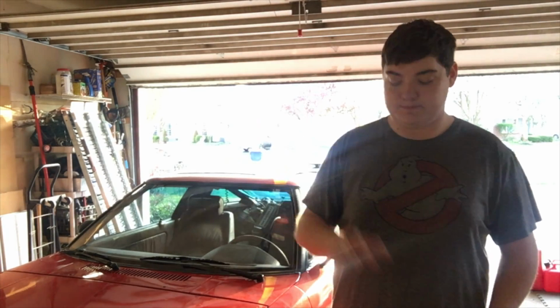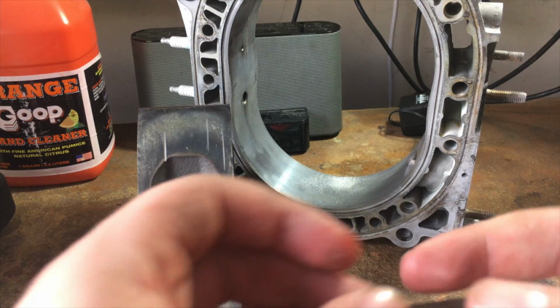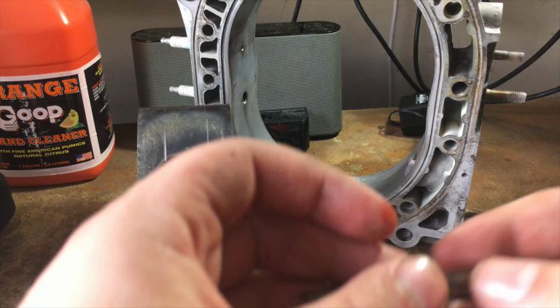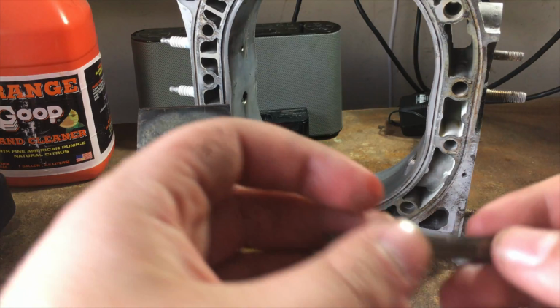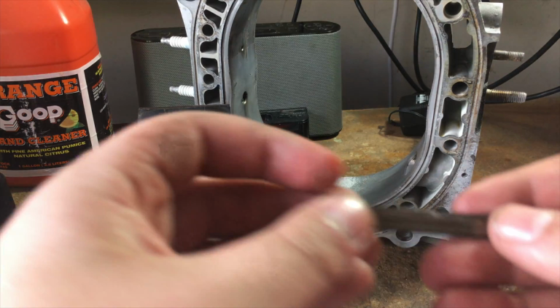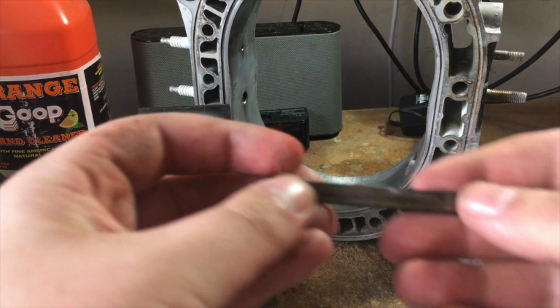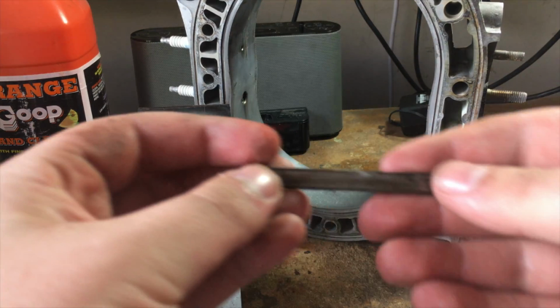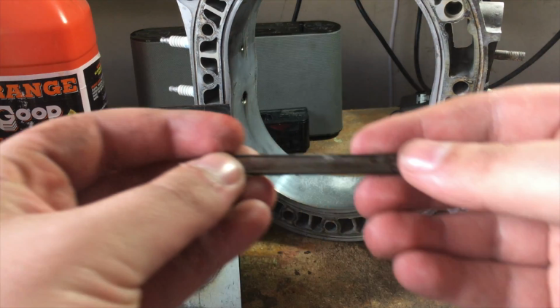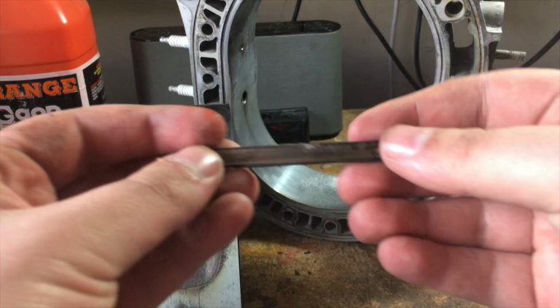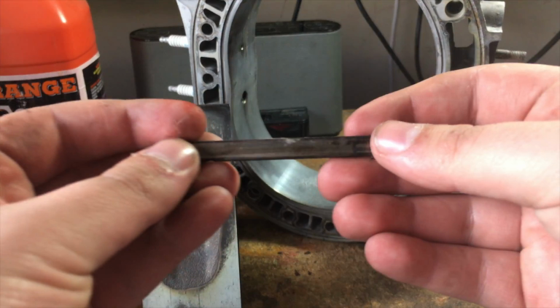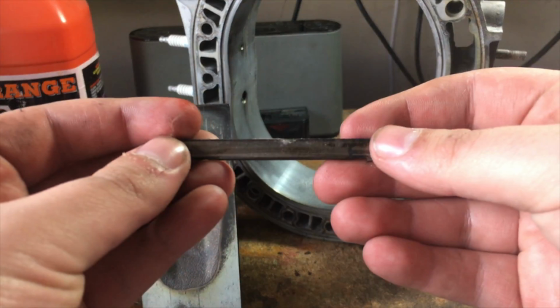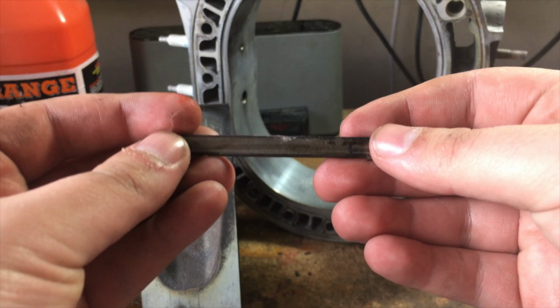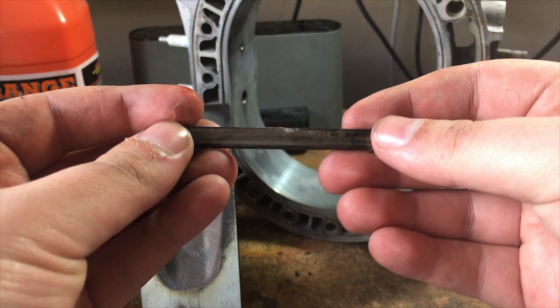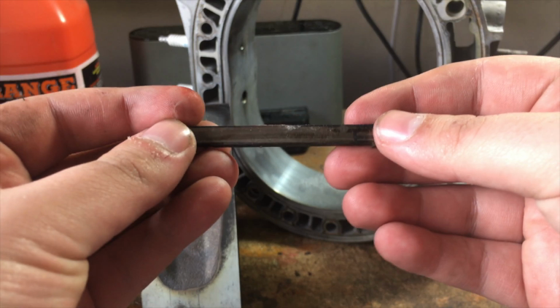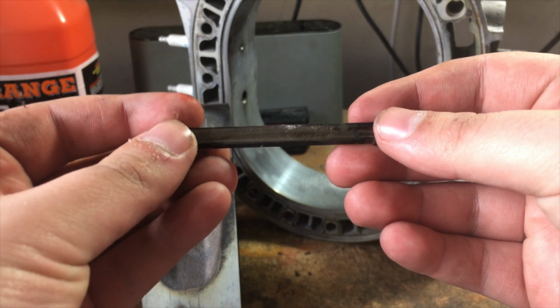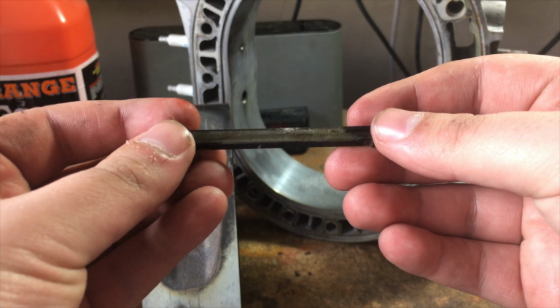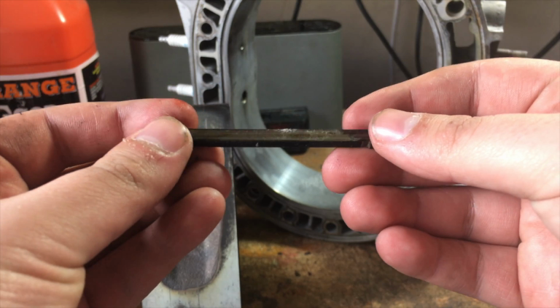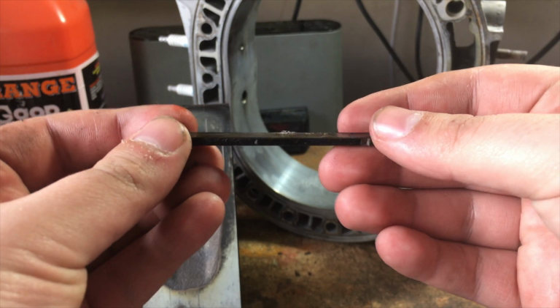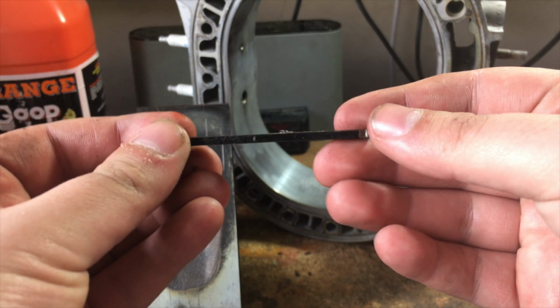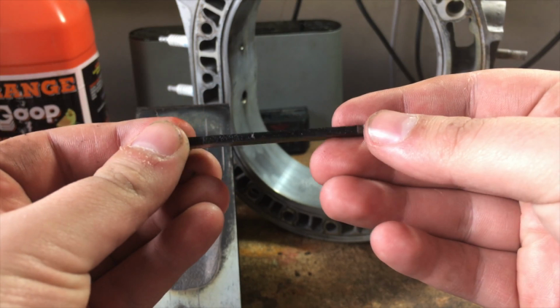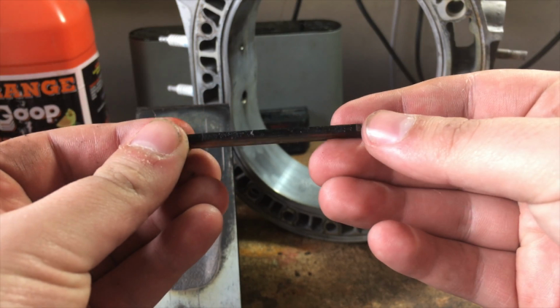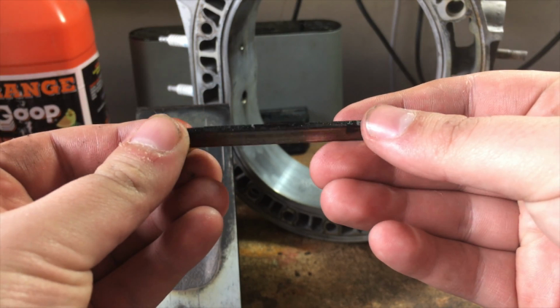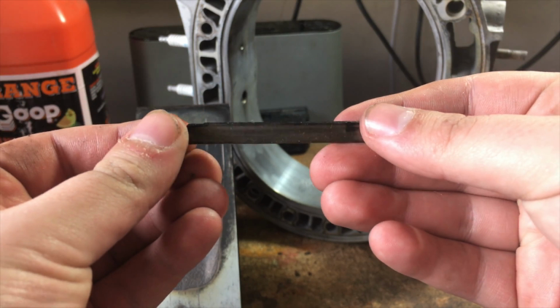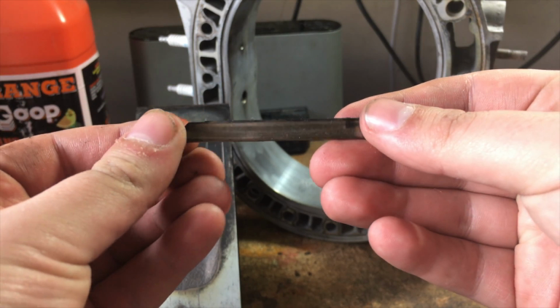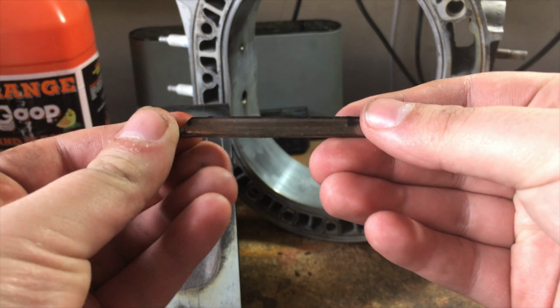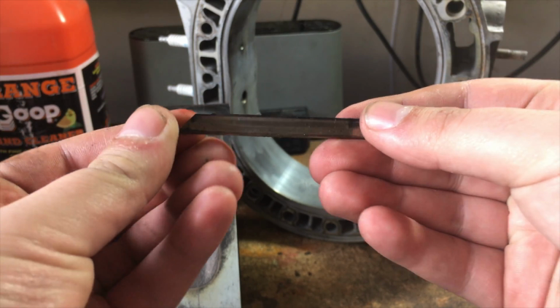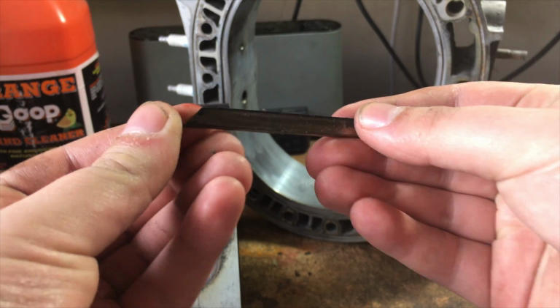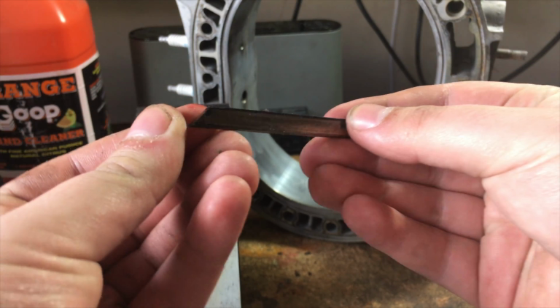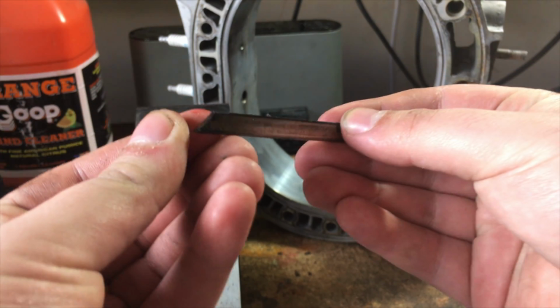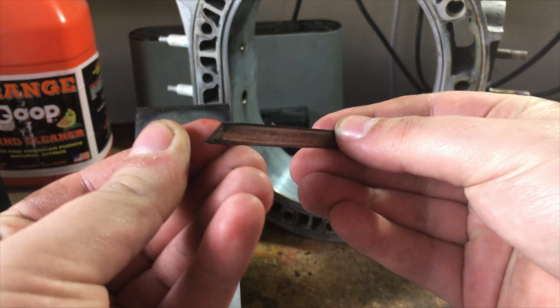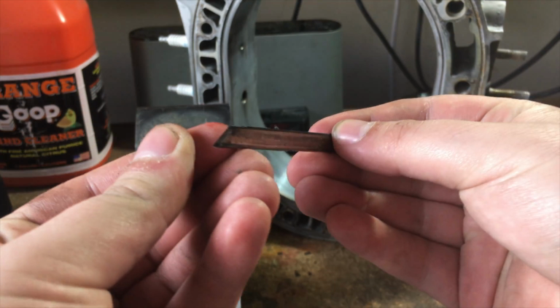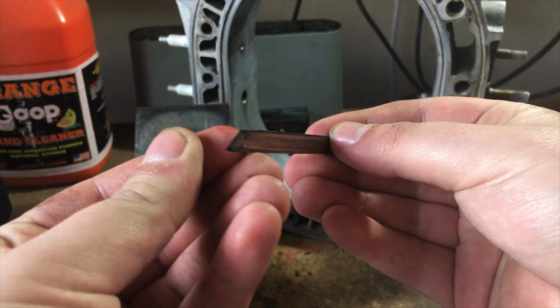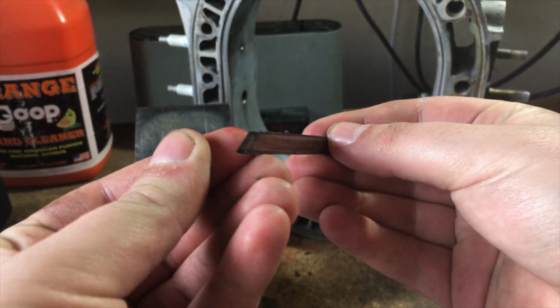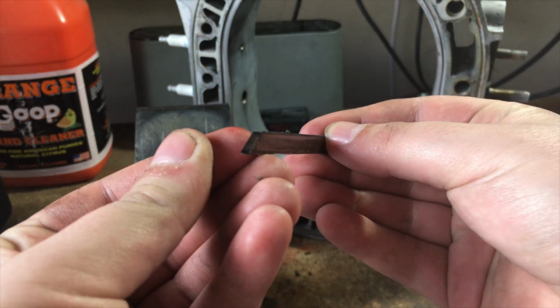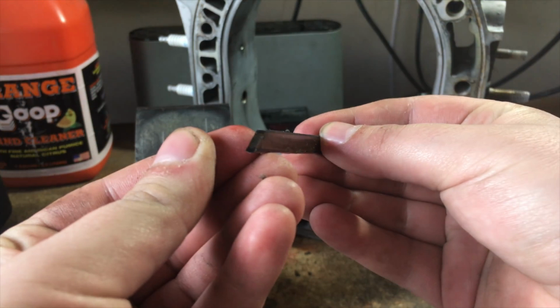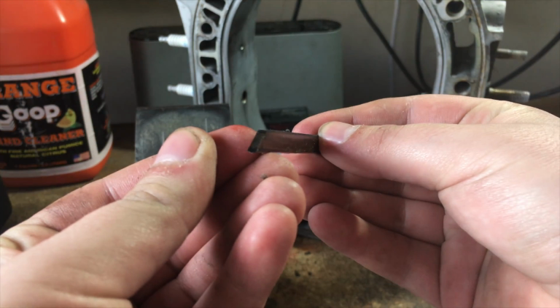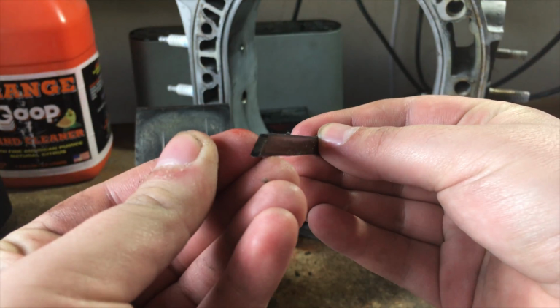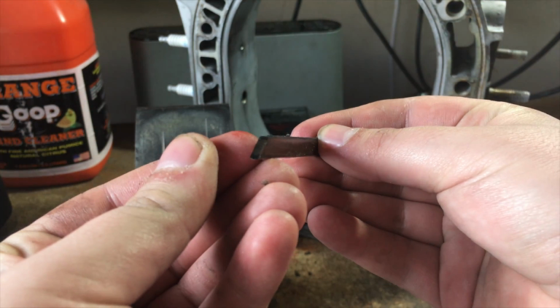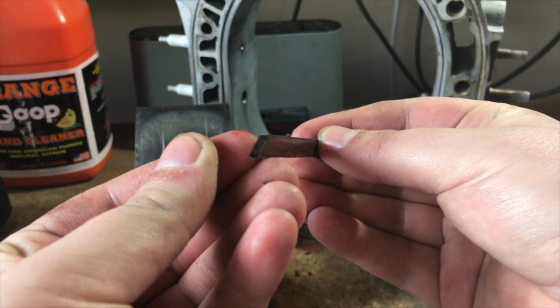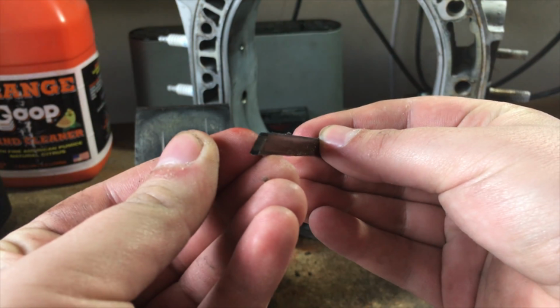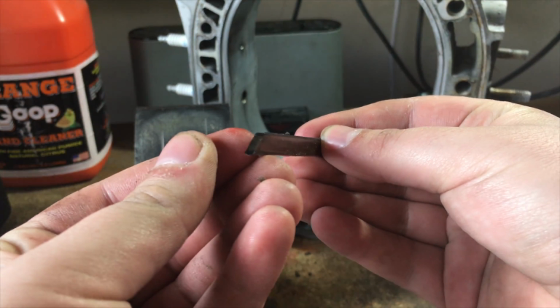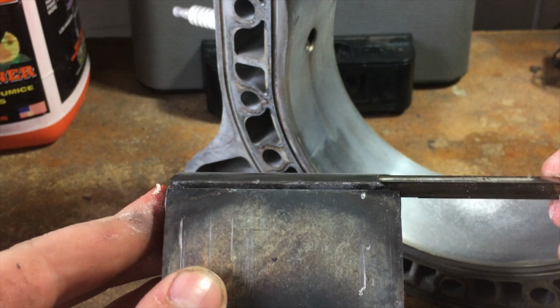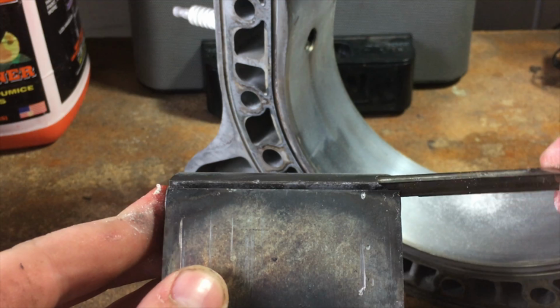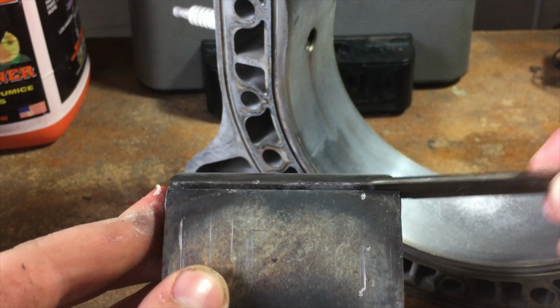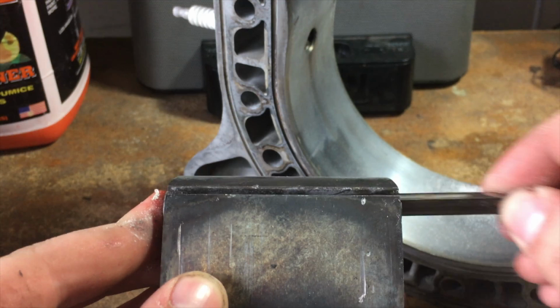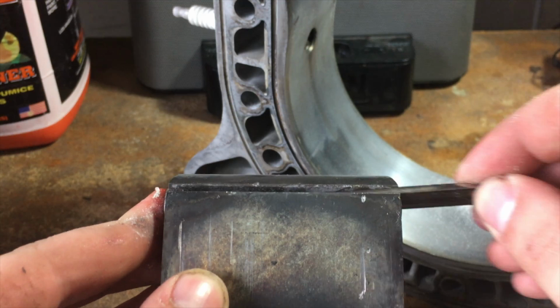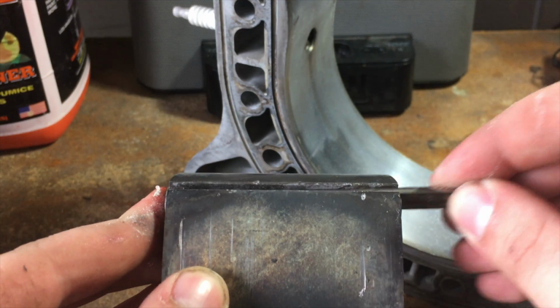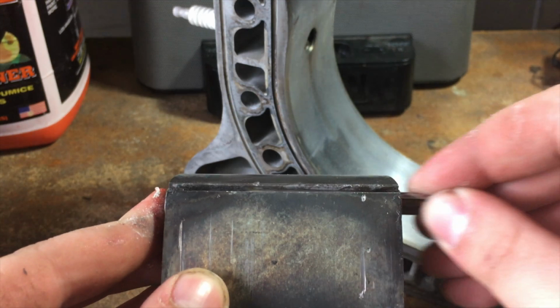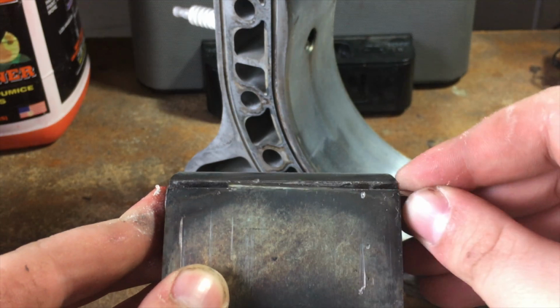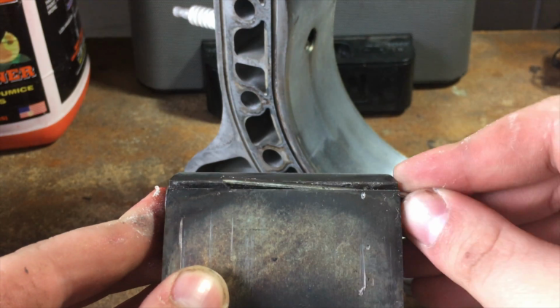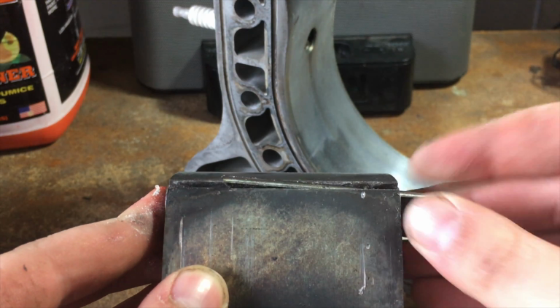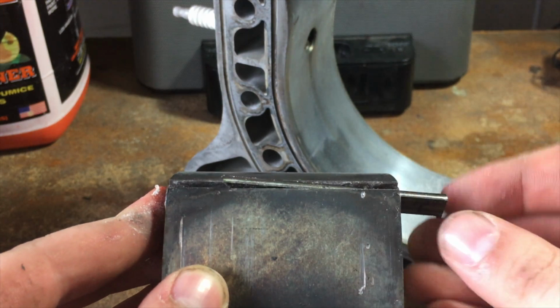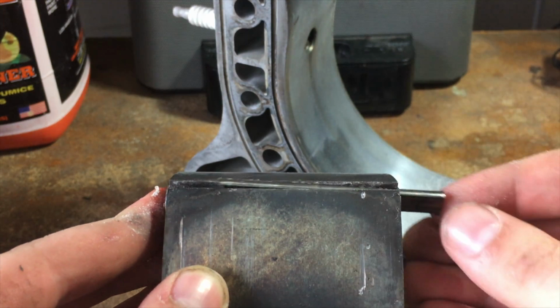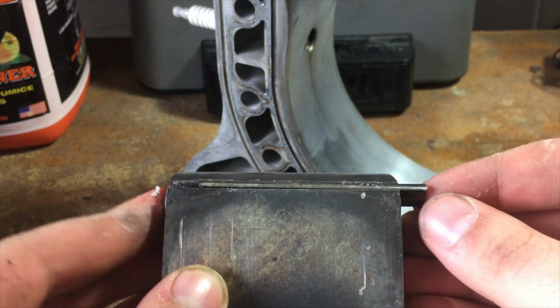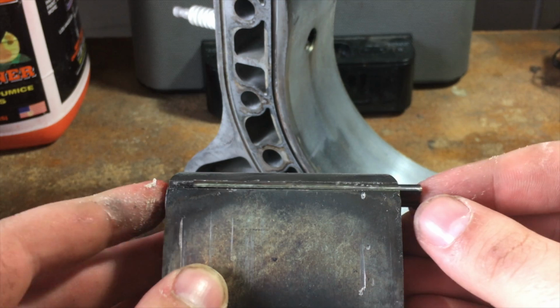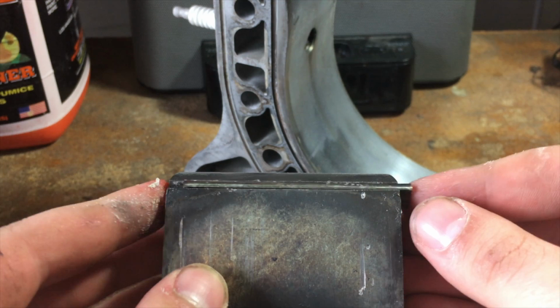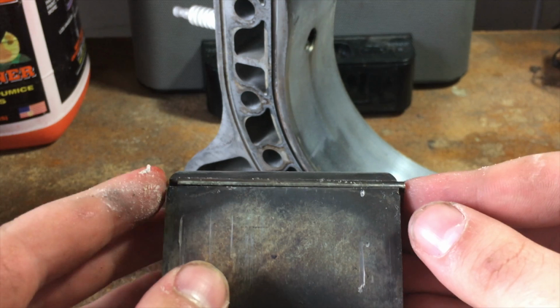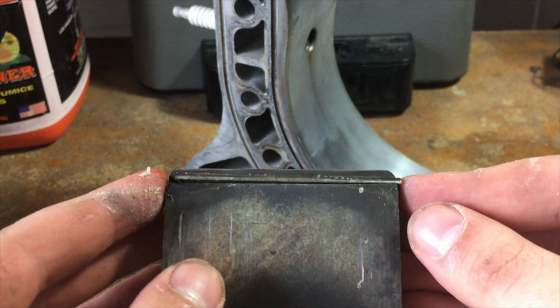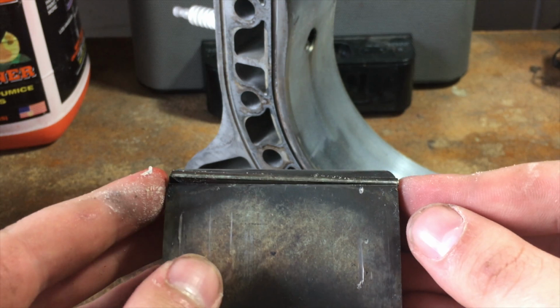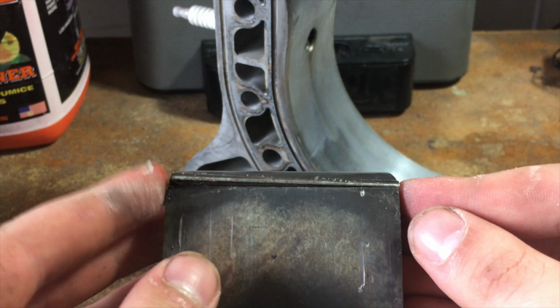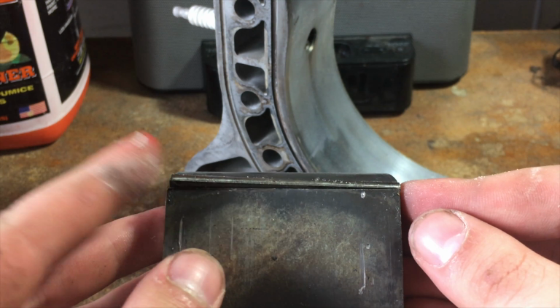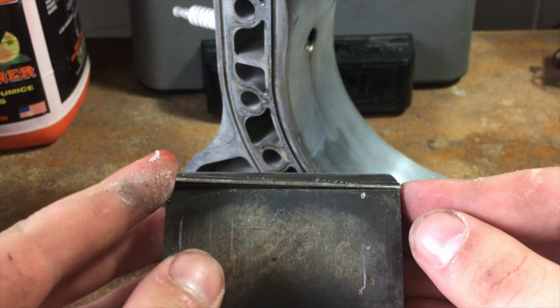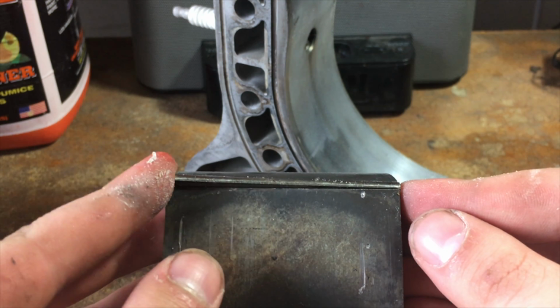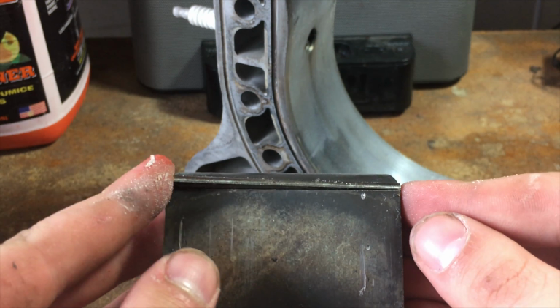So here you have an apex seal. It's a little piece of metal, and what you do with it is it actually slides into the tips of the rotor.